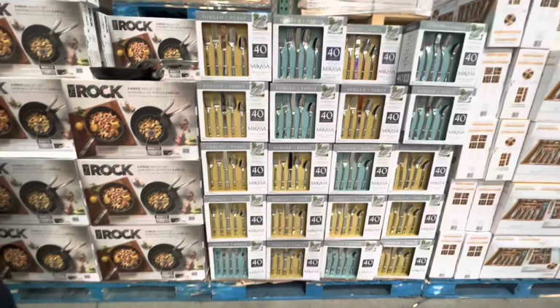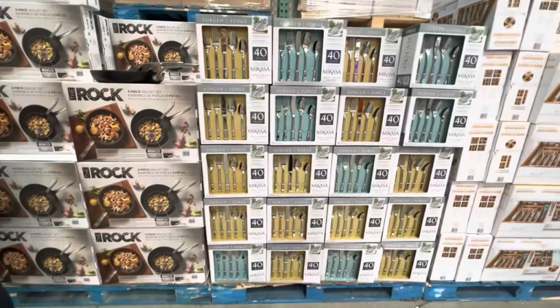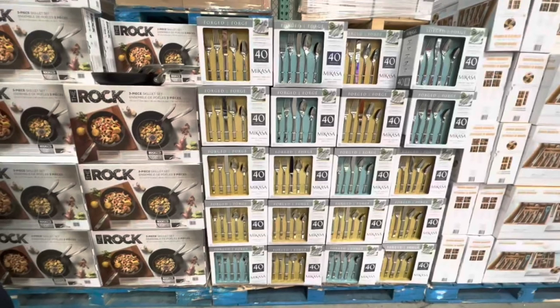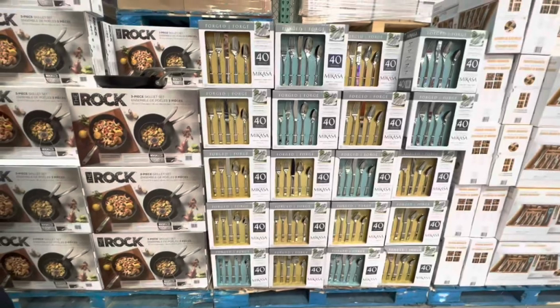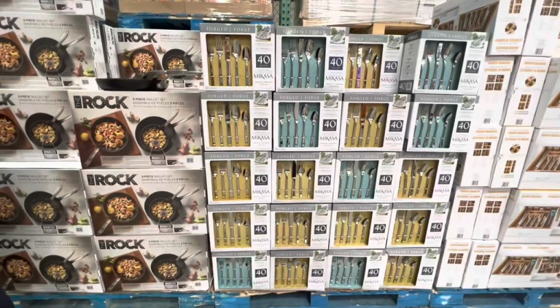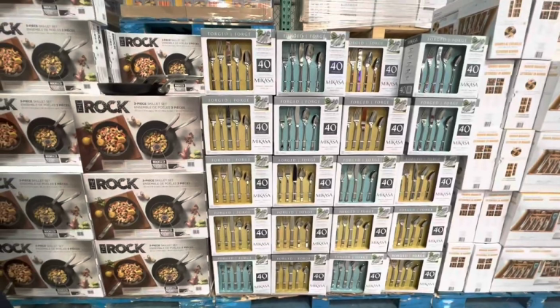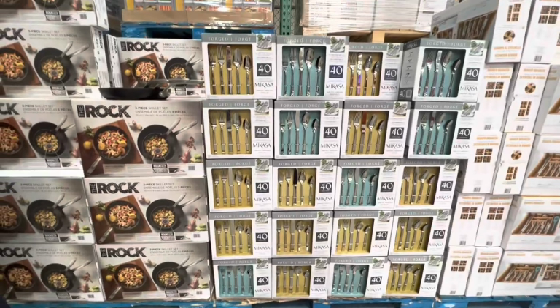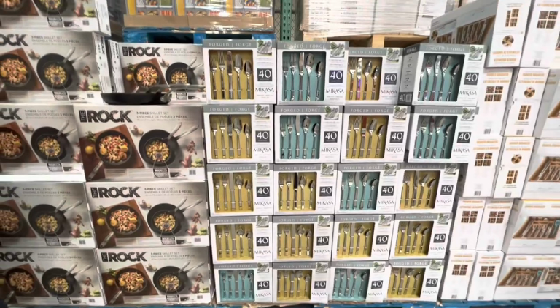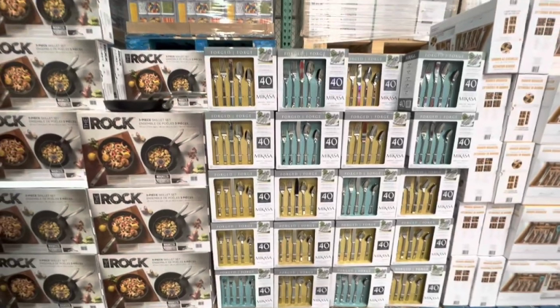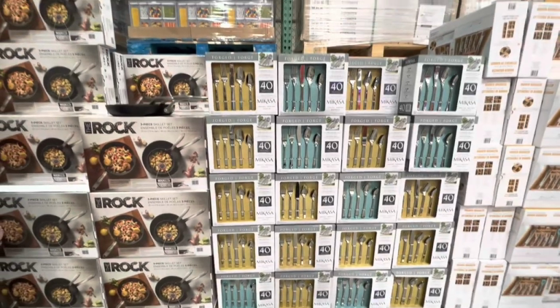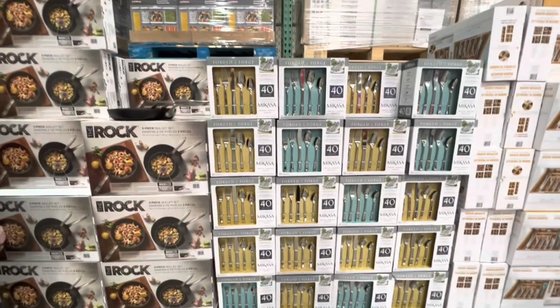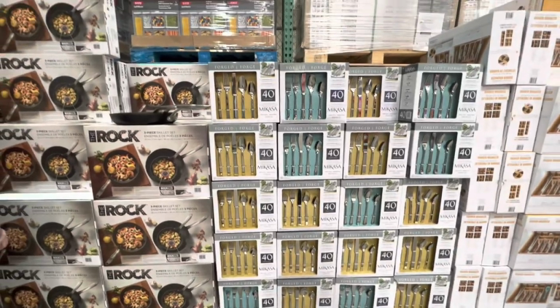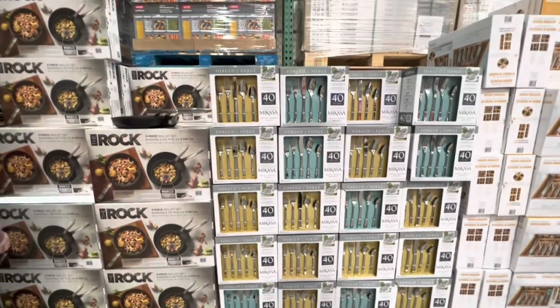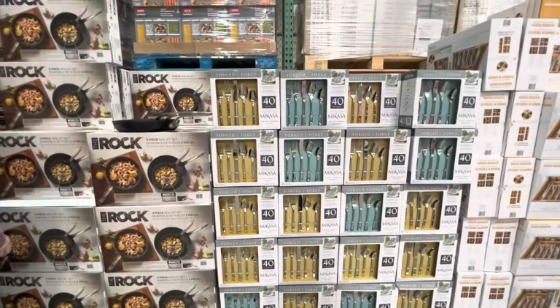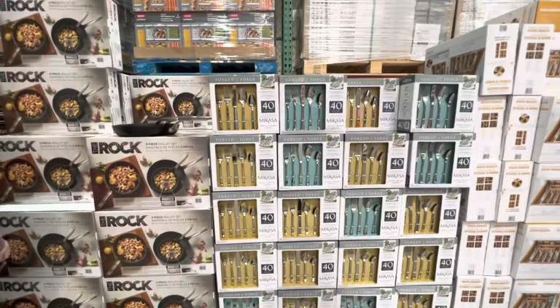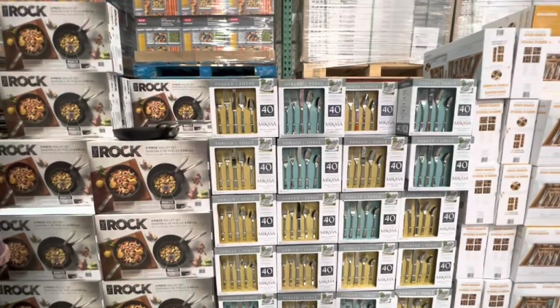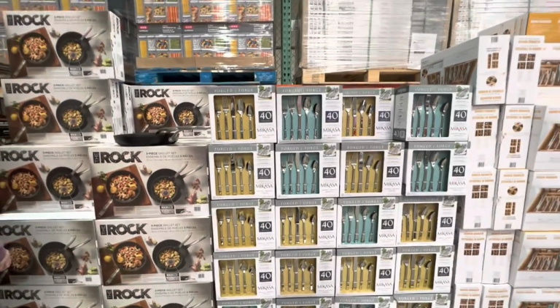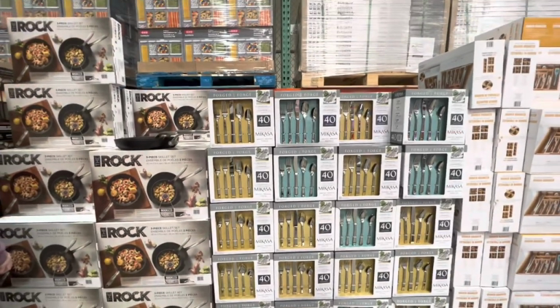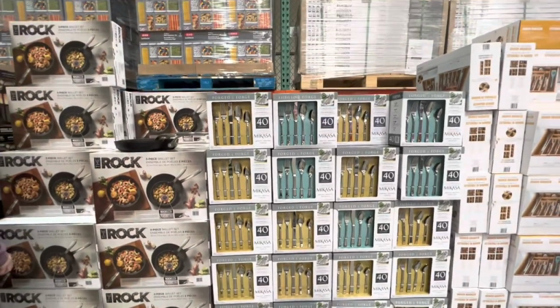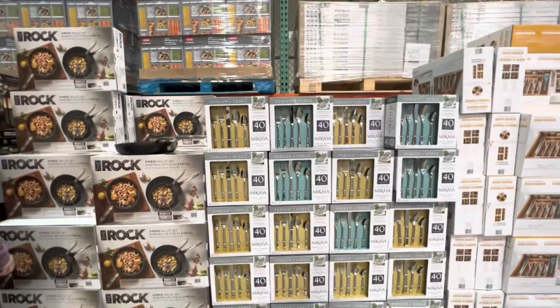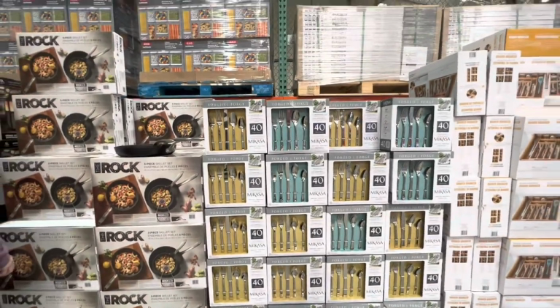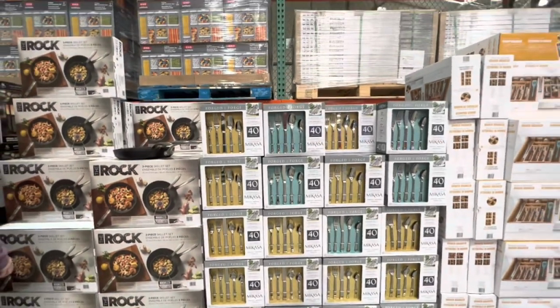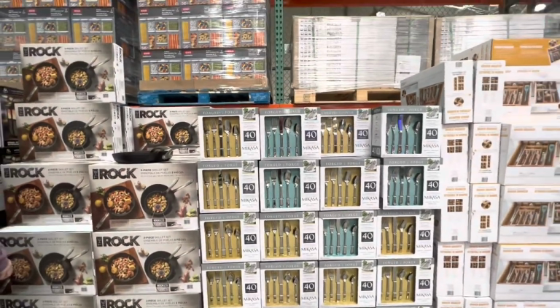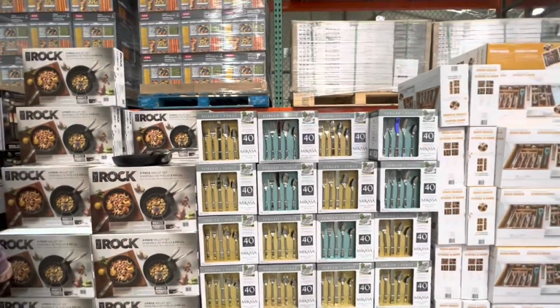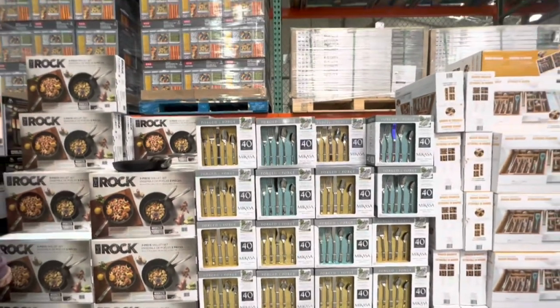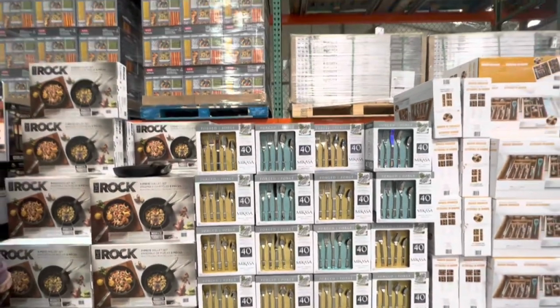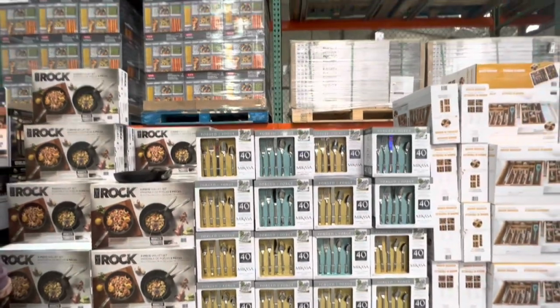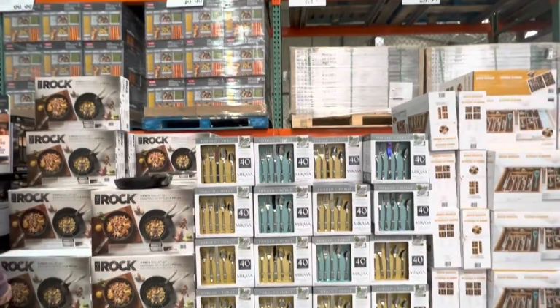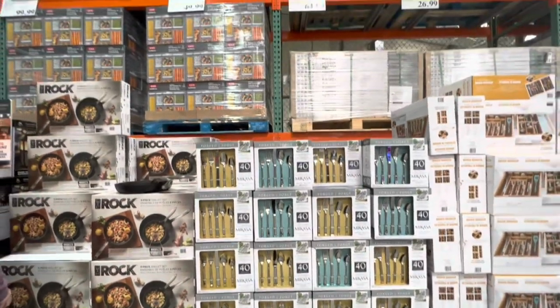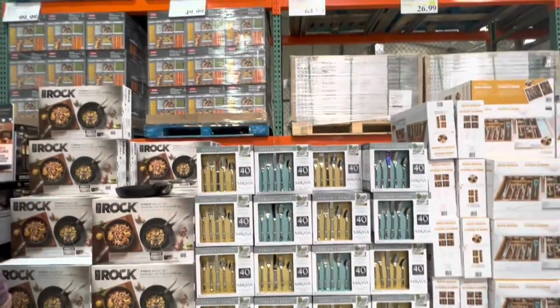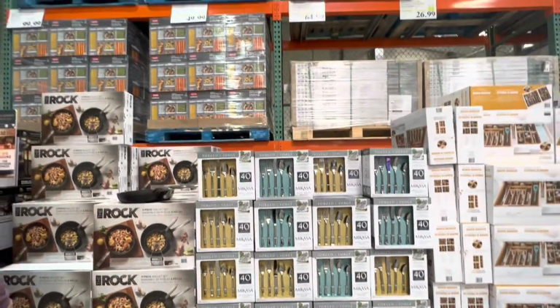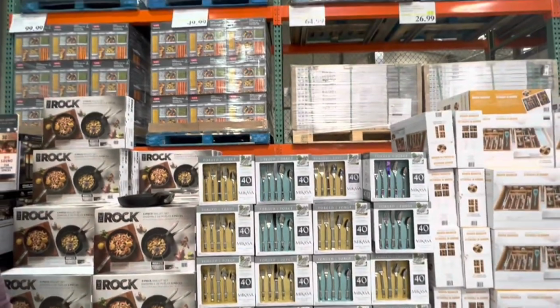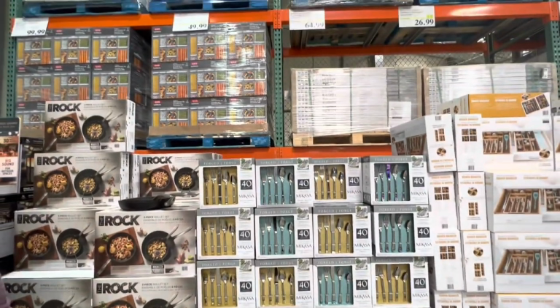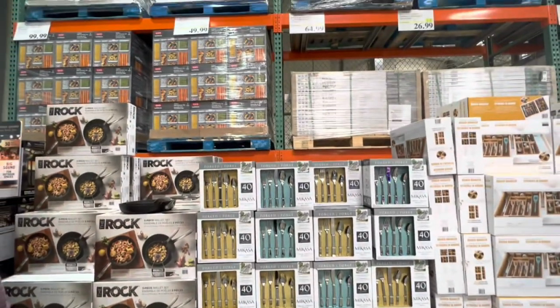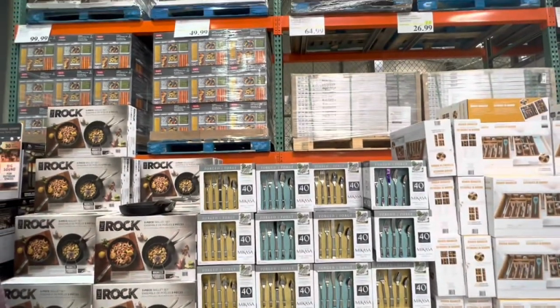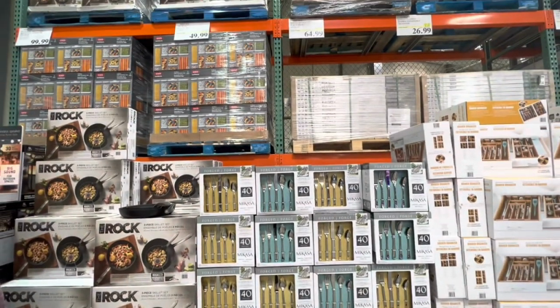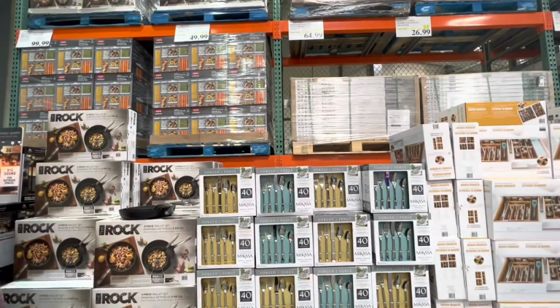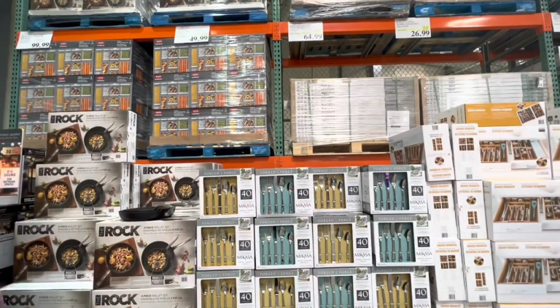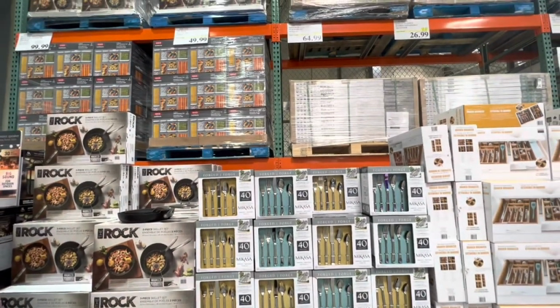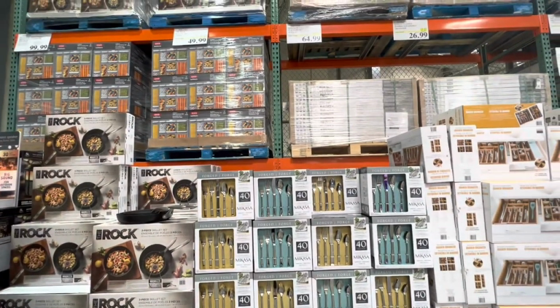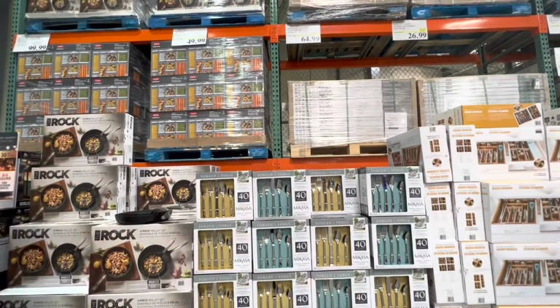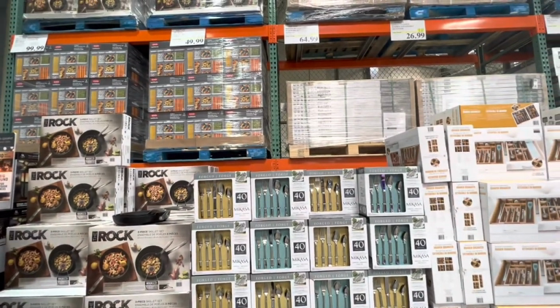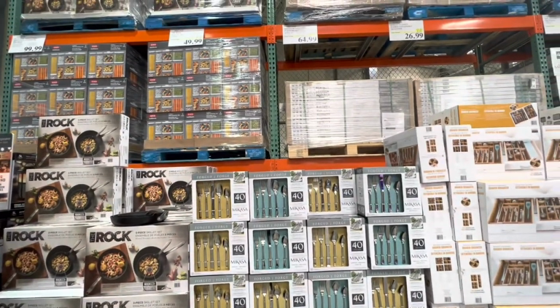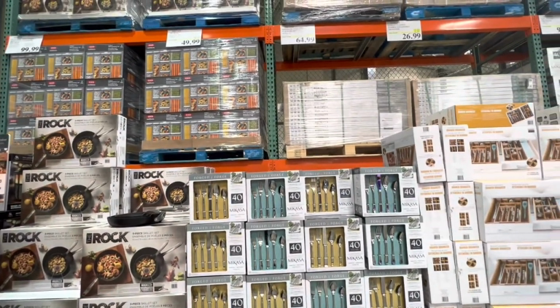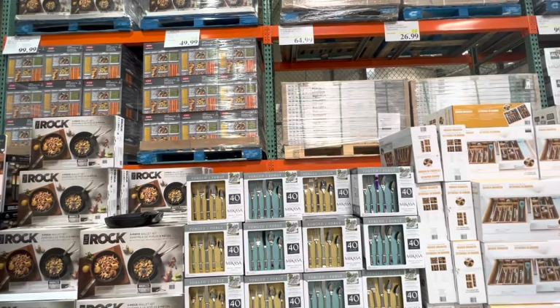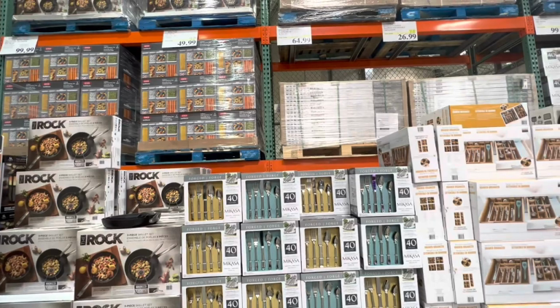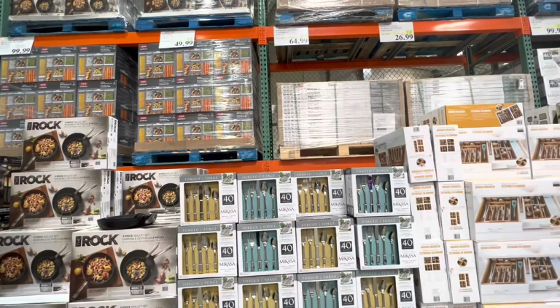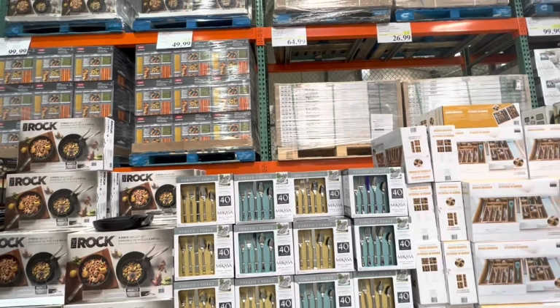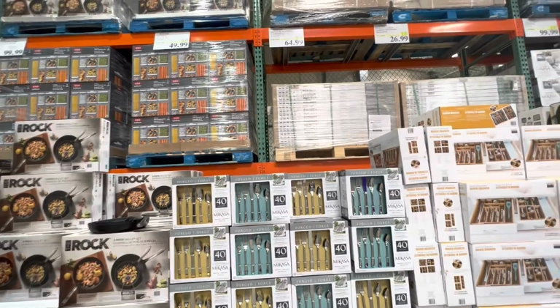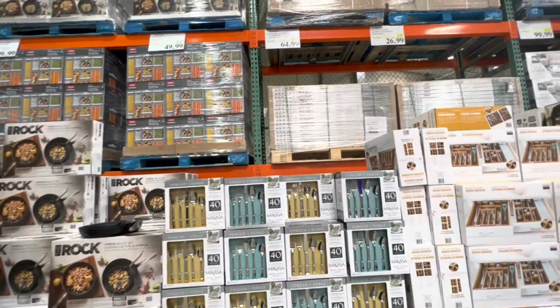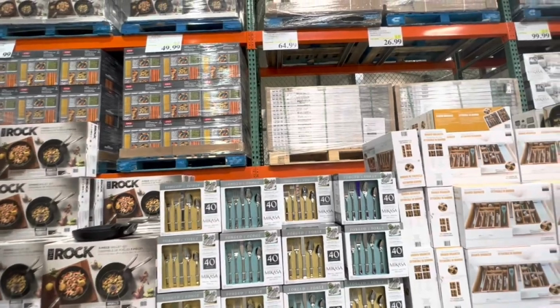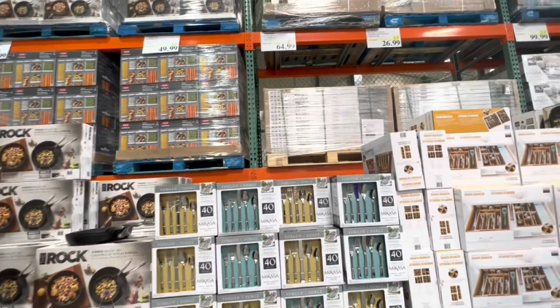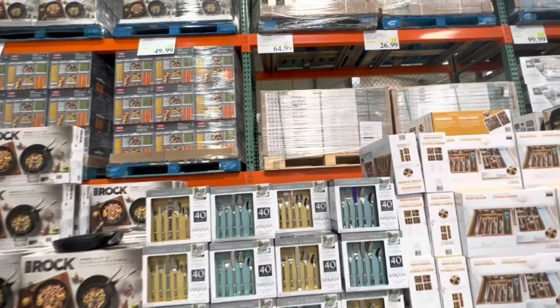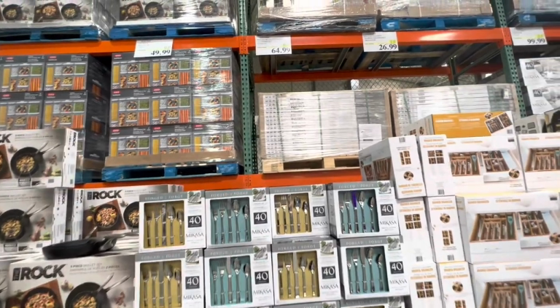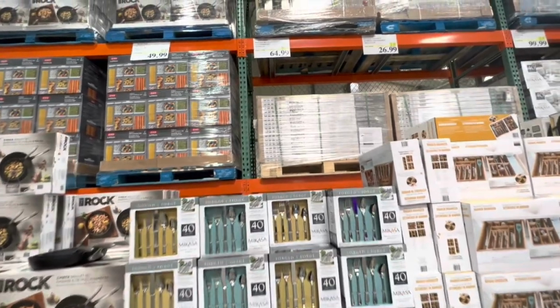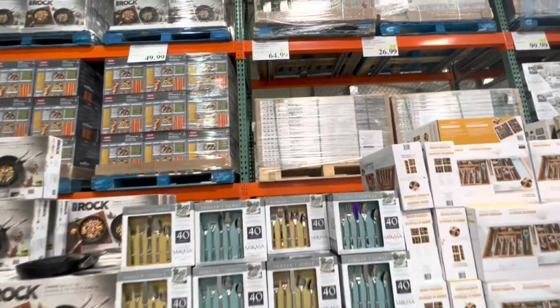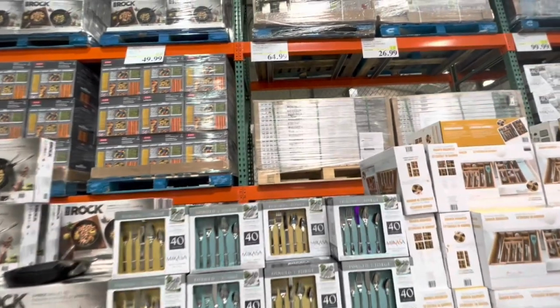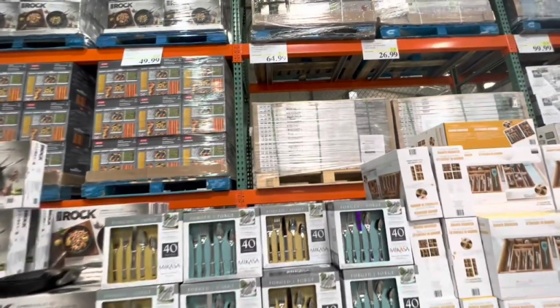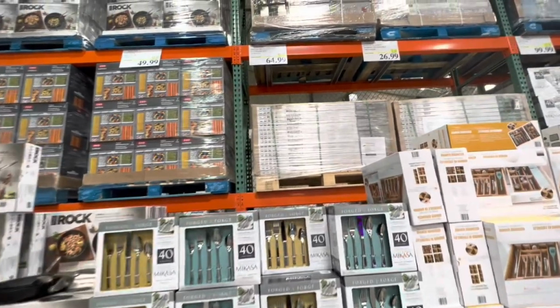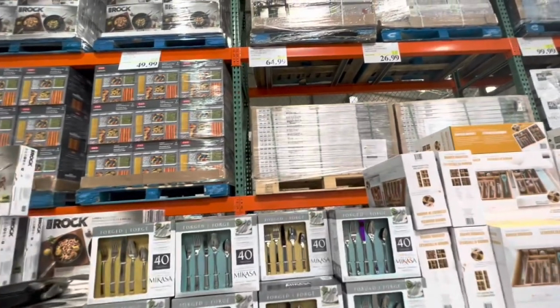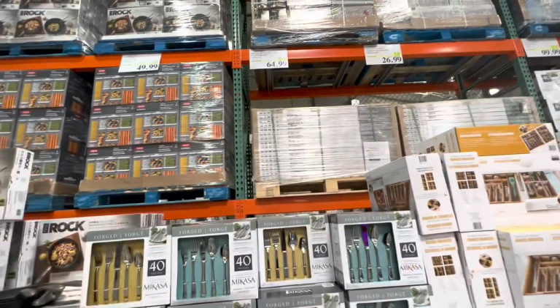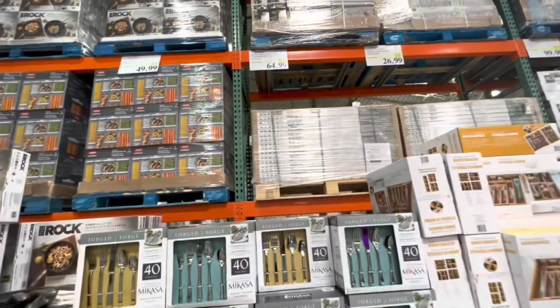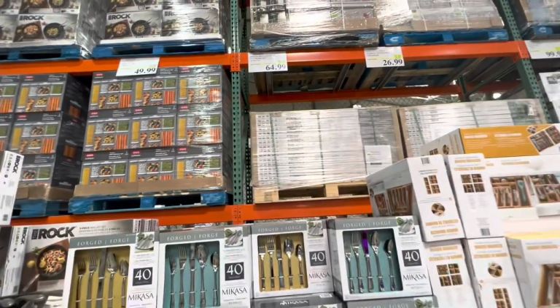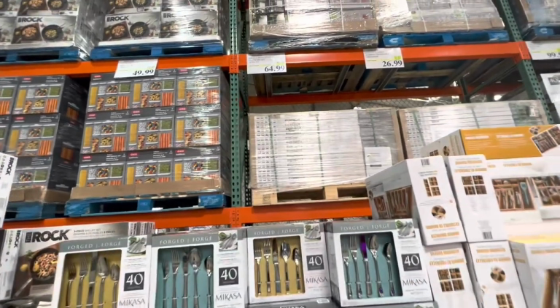Hello everyone, welcome back to the channel. So today I'm inside Costco and we'll be checking out all the deals for this week.